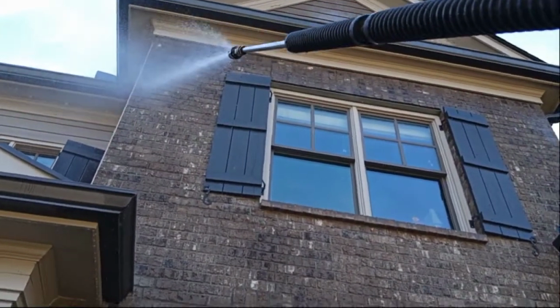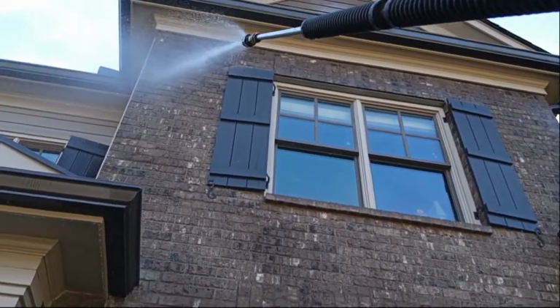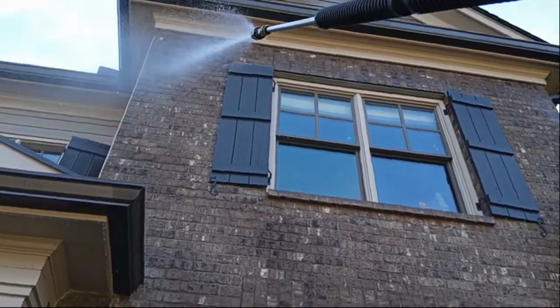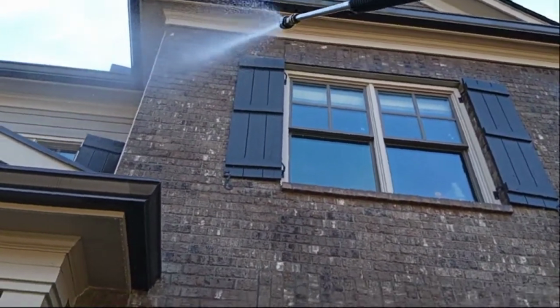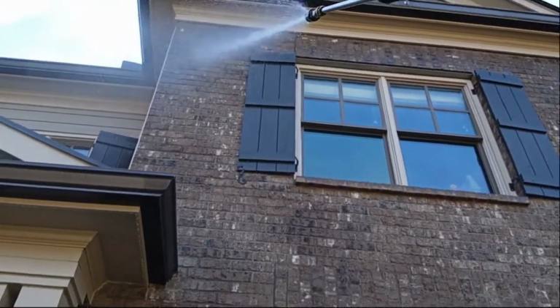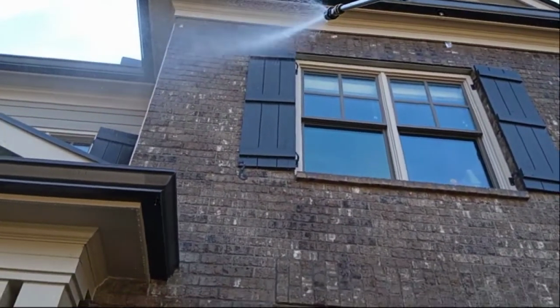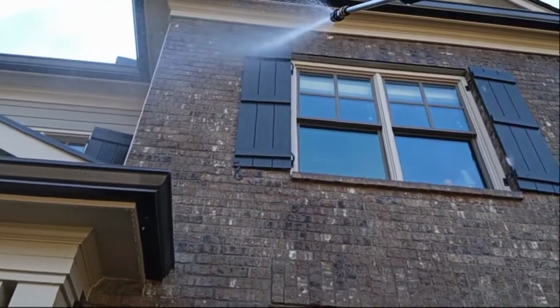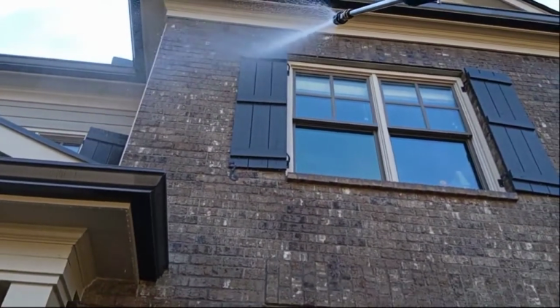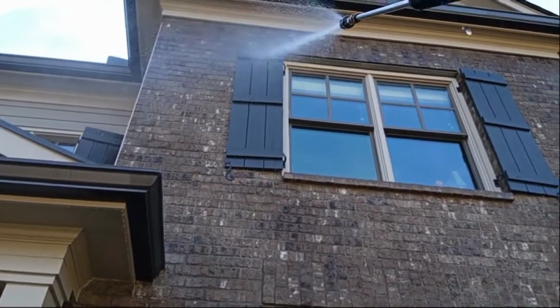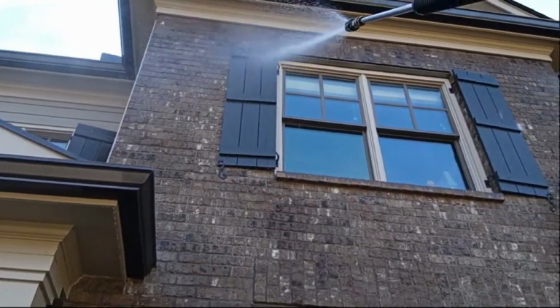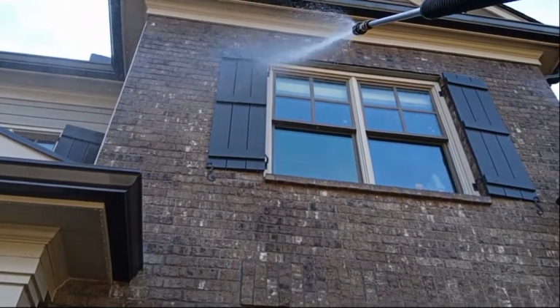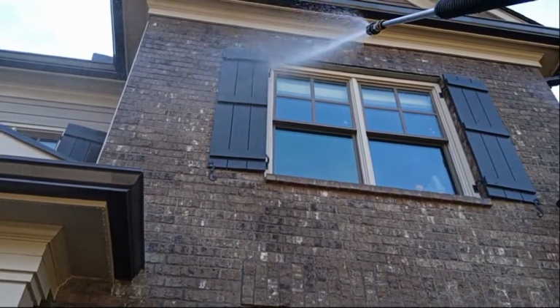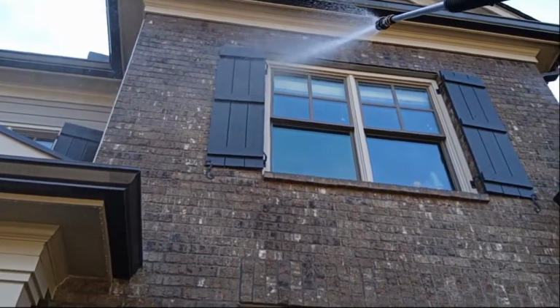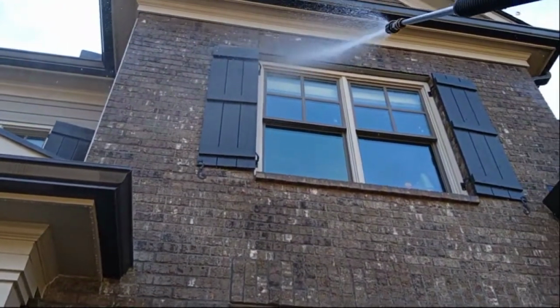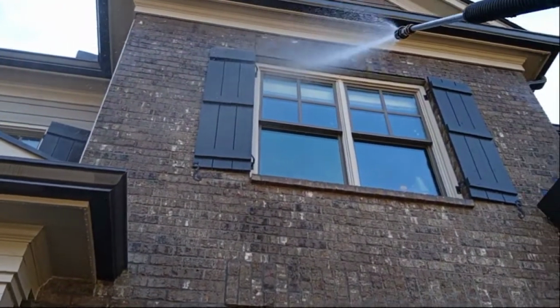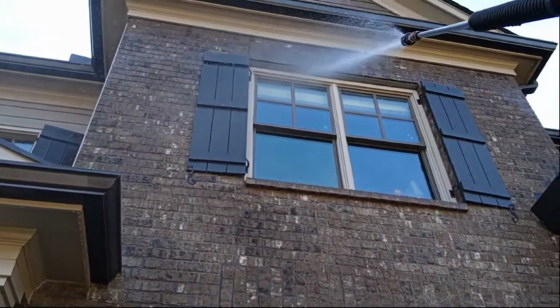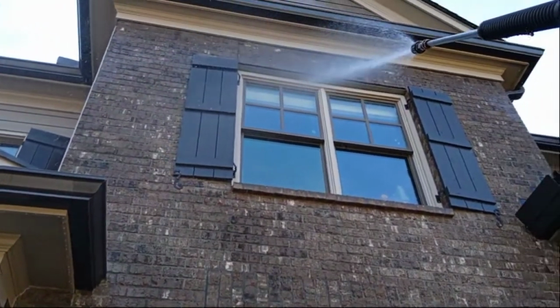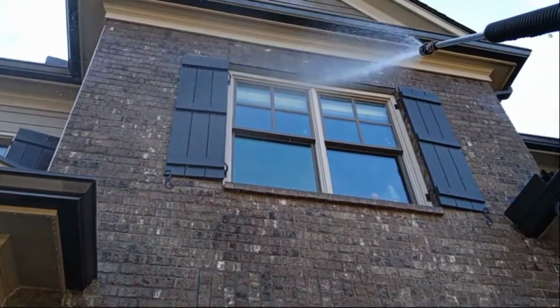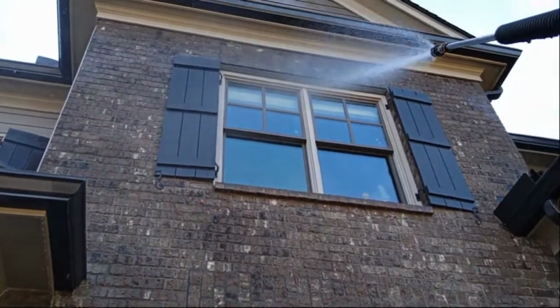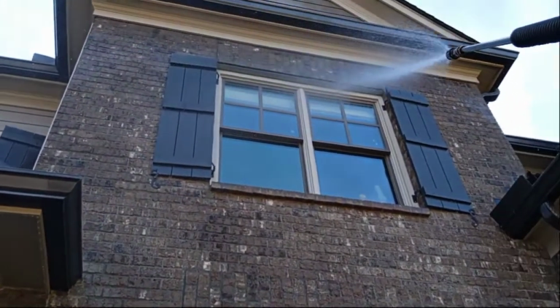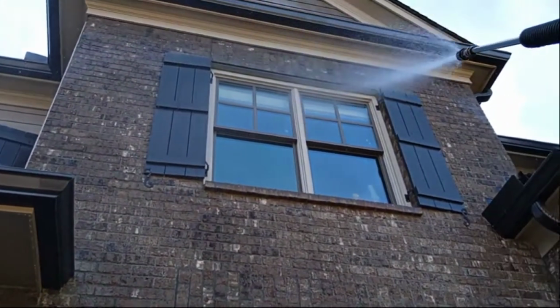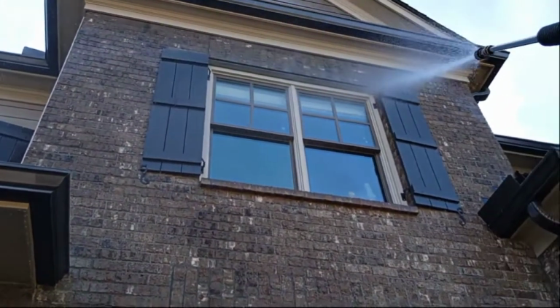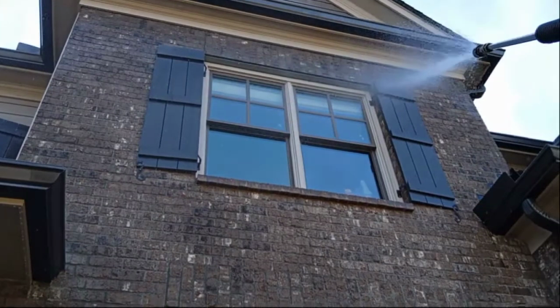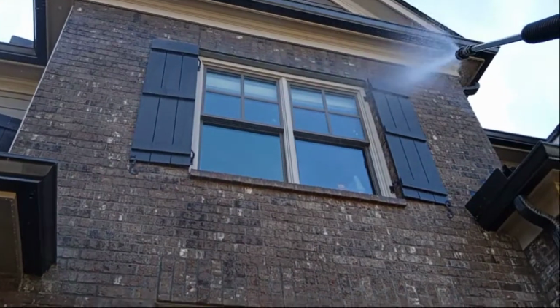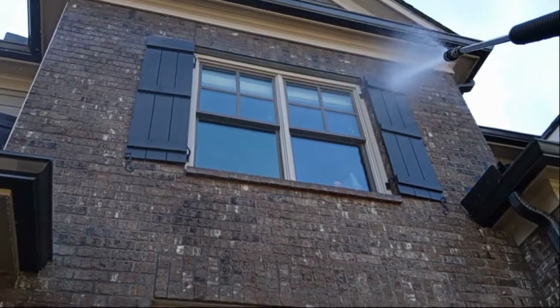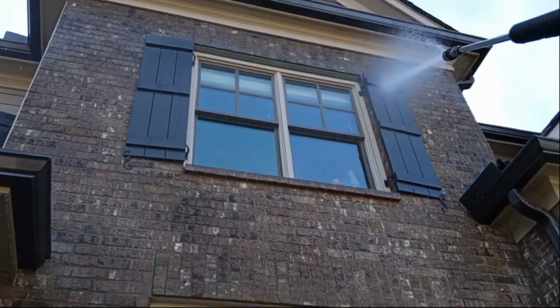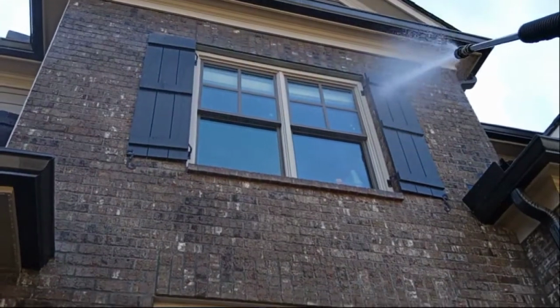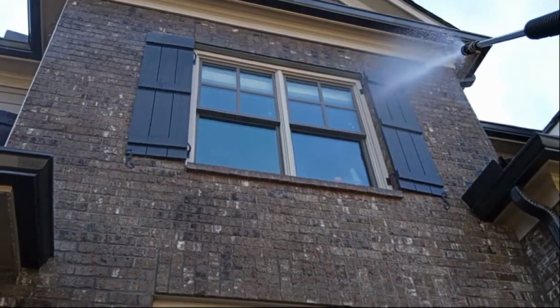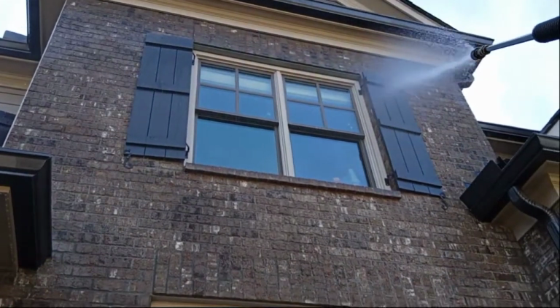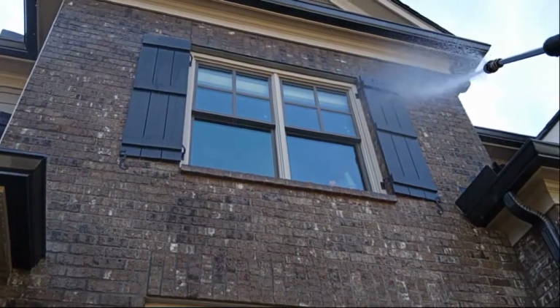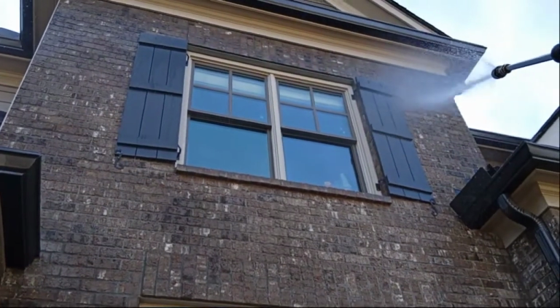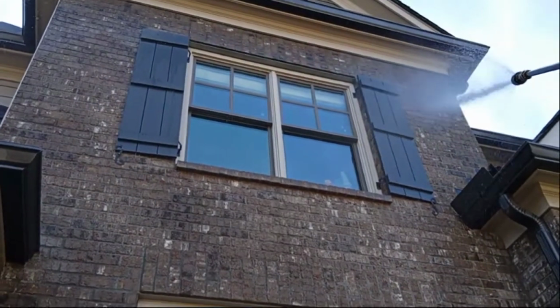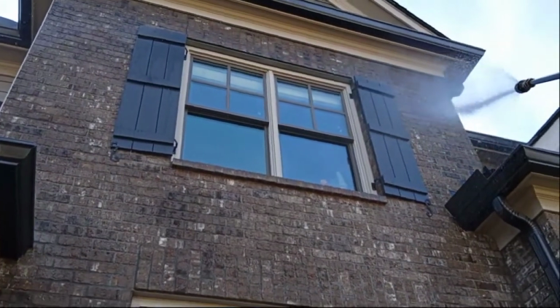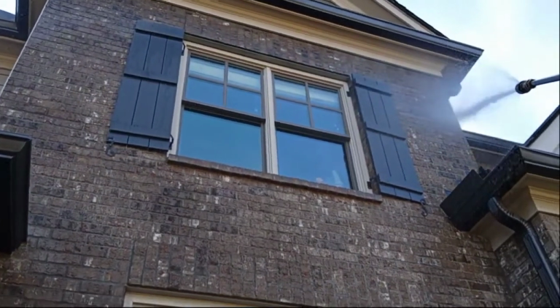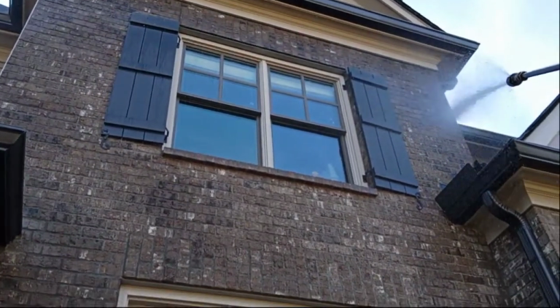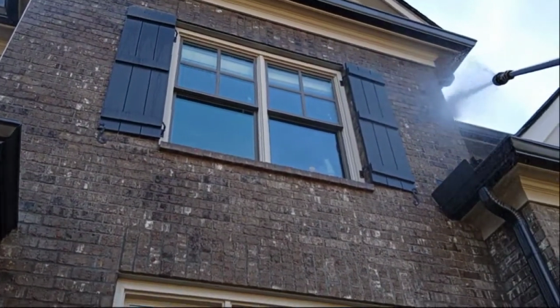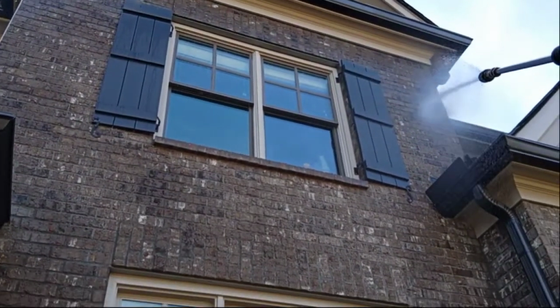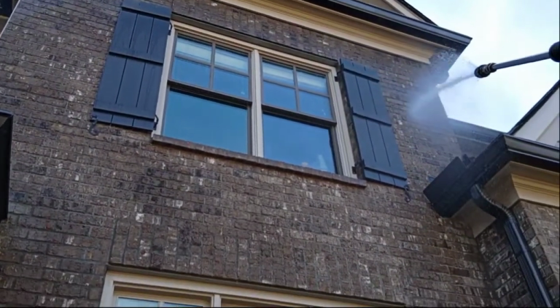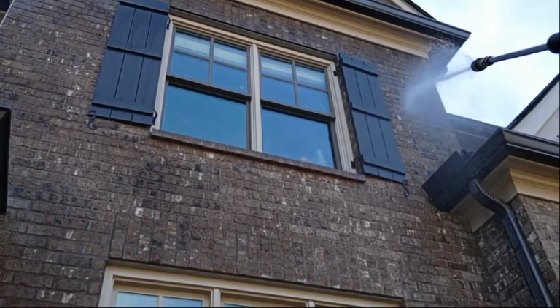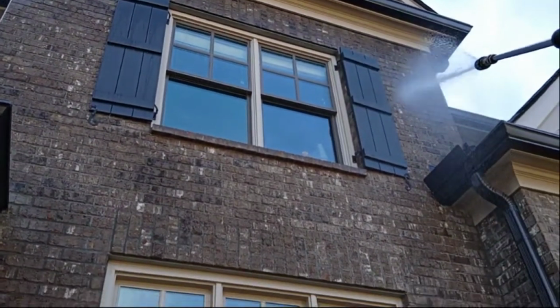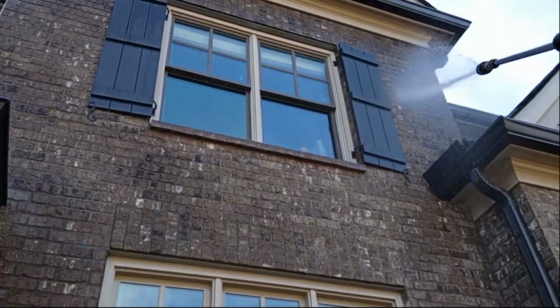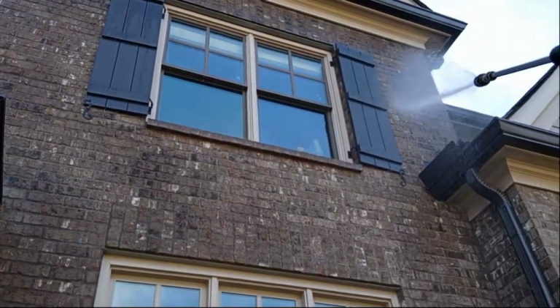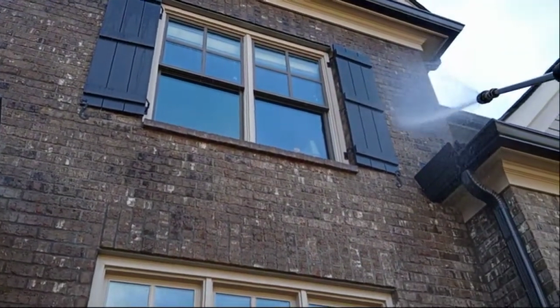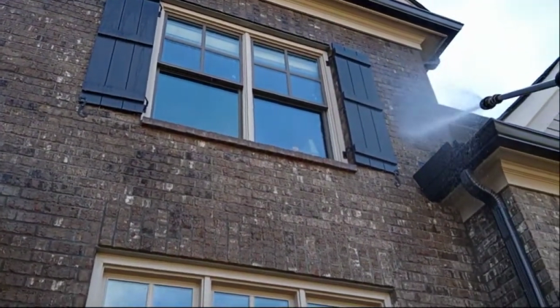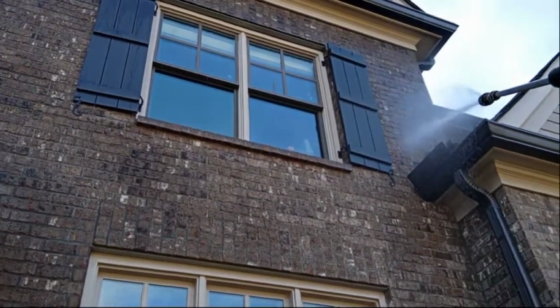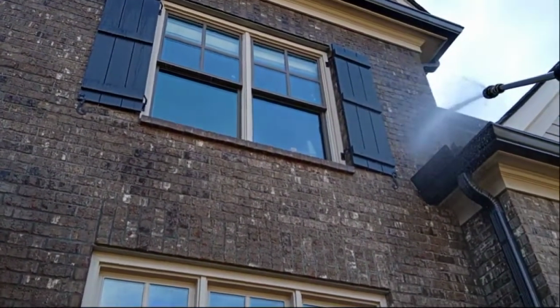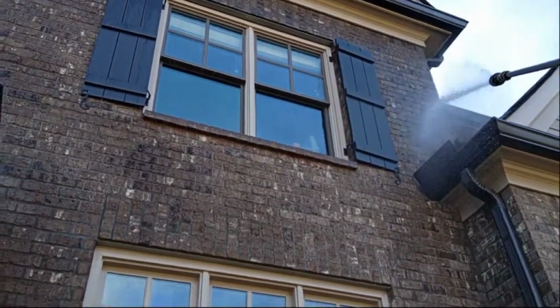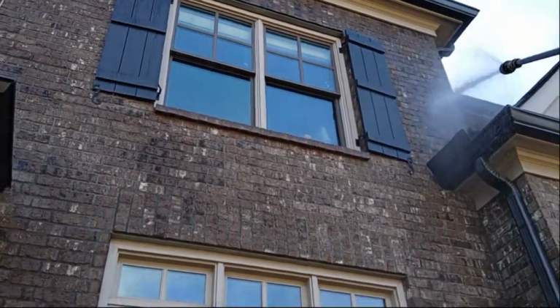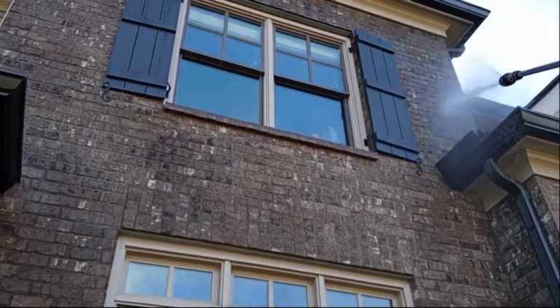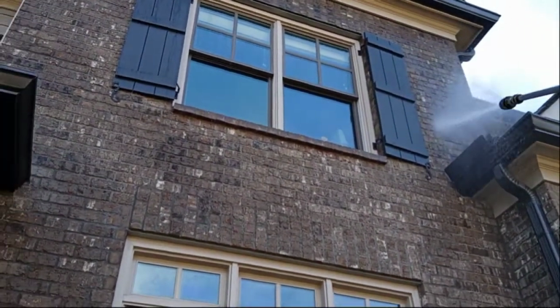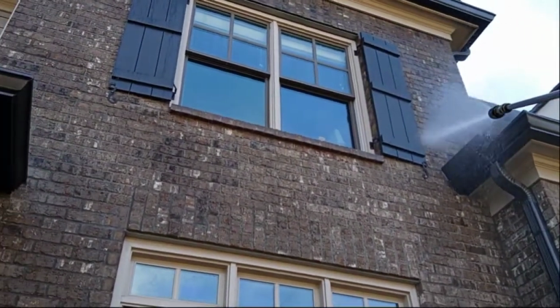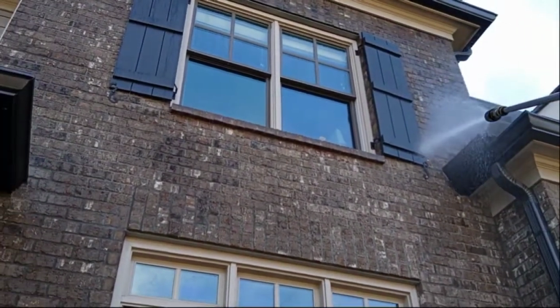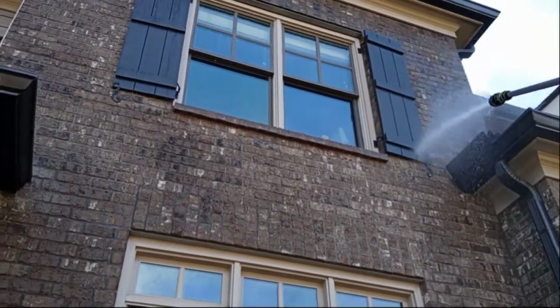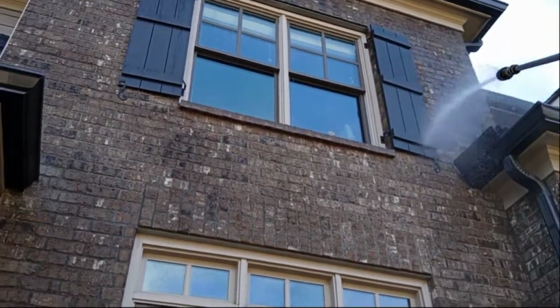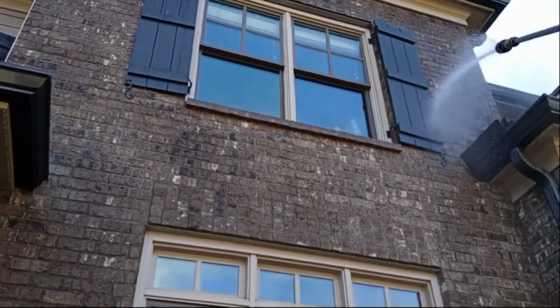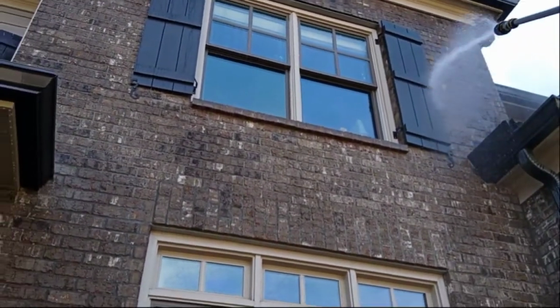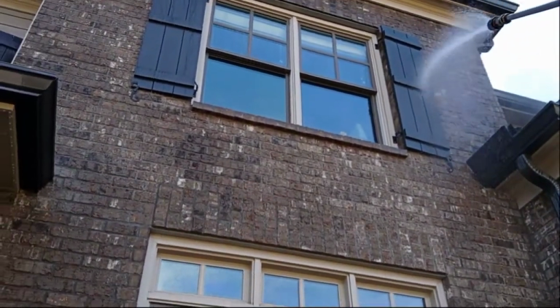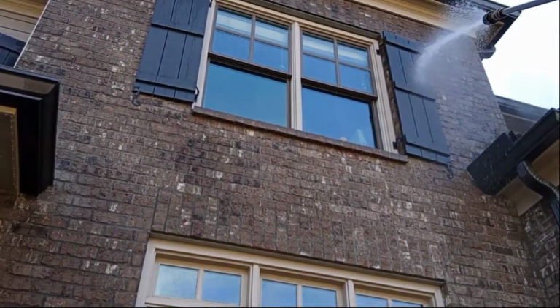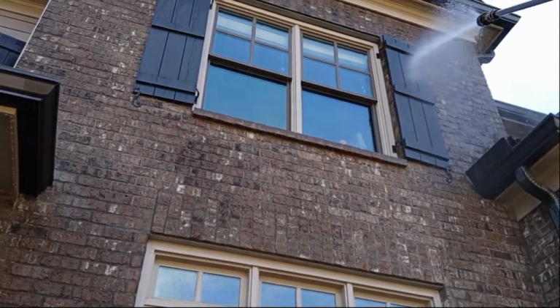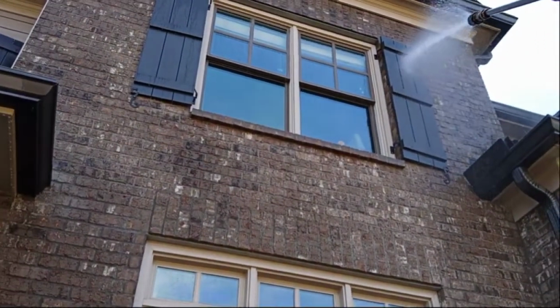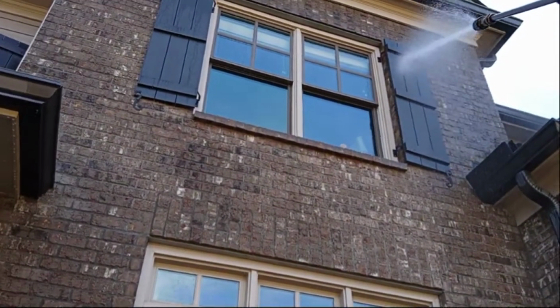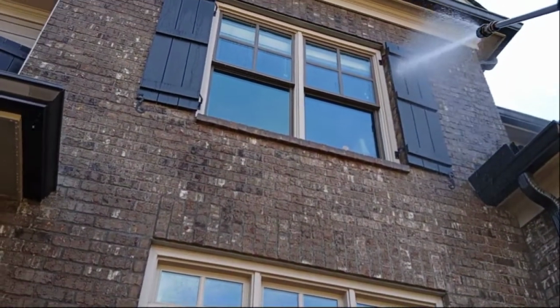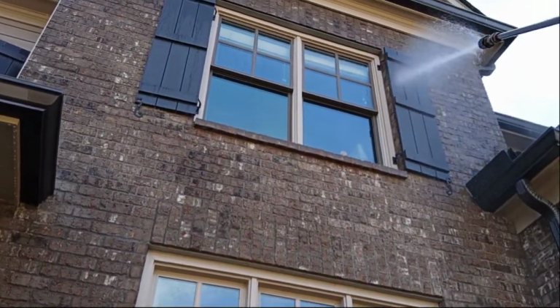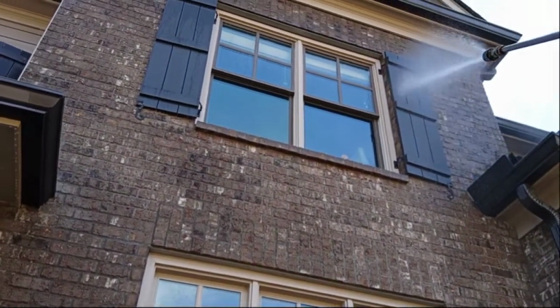Apply from the bottom to the top, rinse from the top to the bottom. I'm rinsing the chemical down right now.